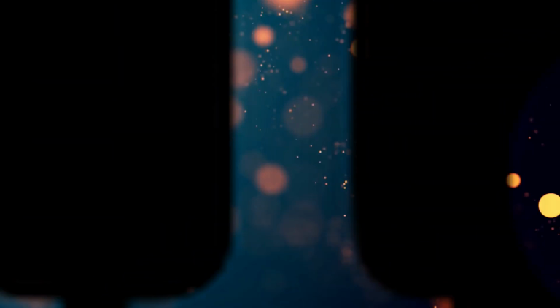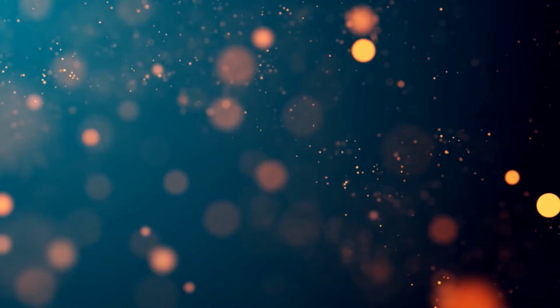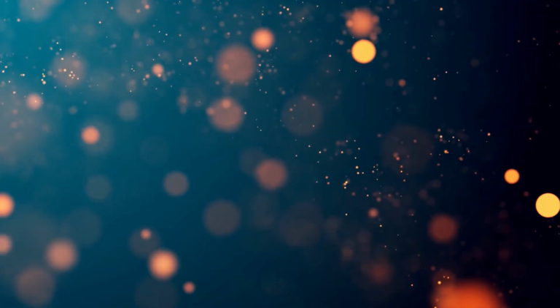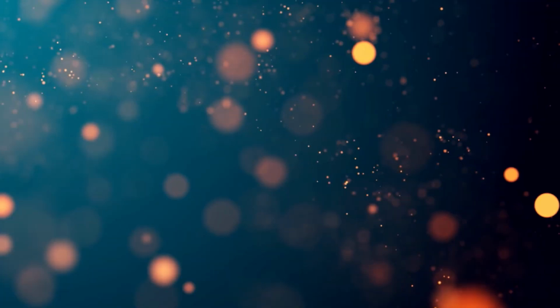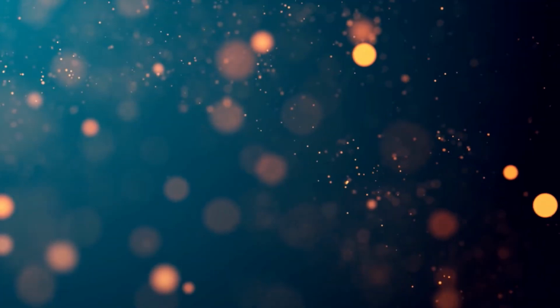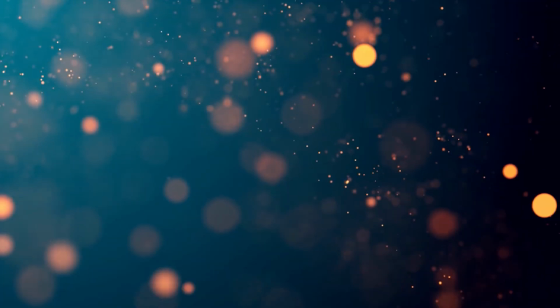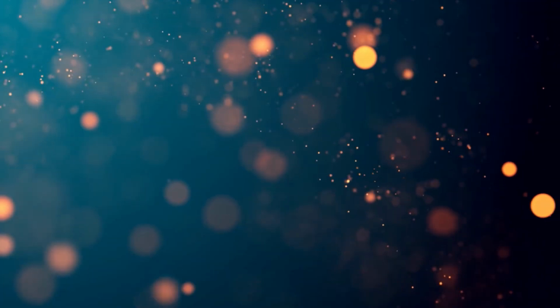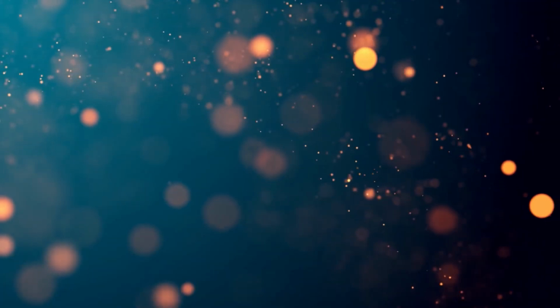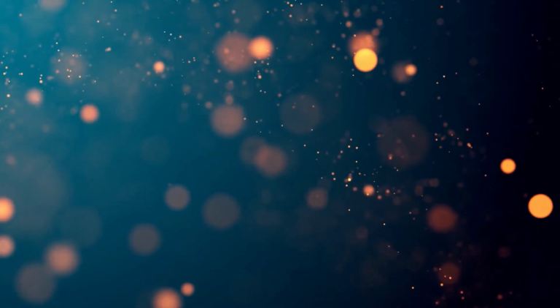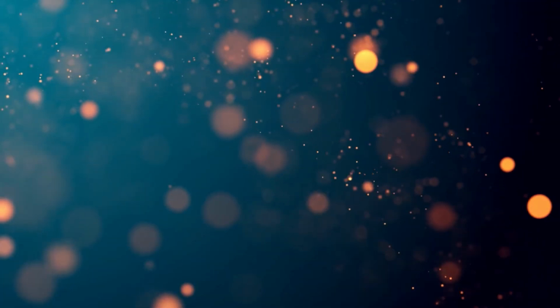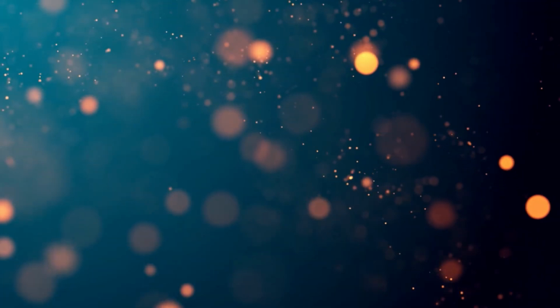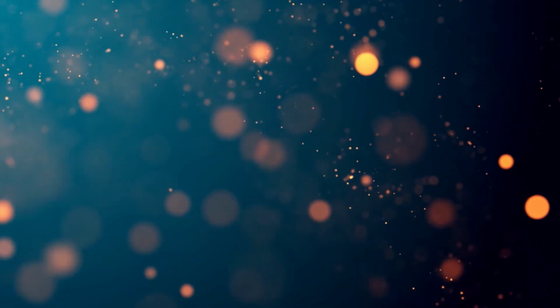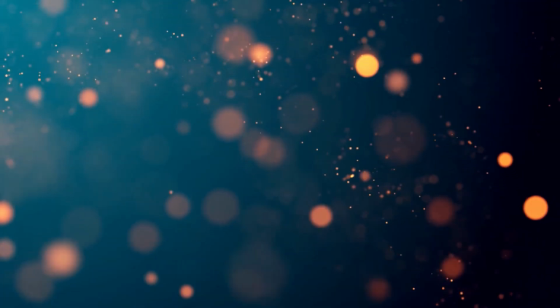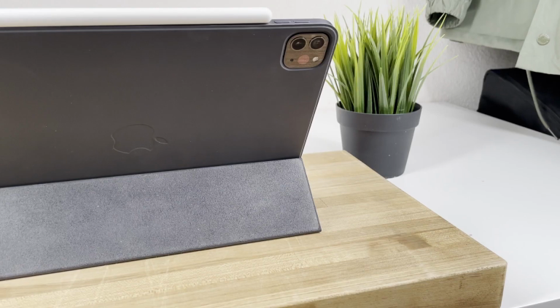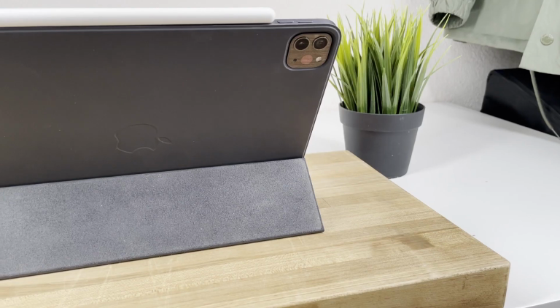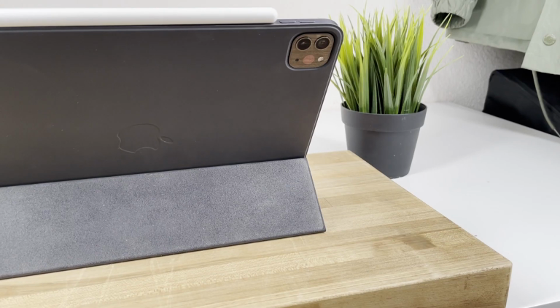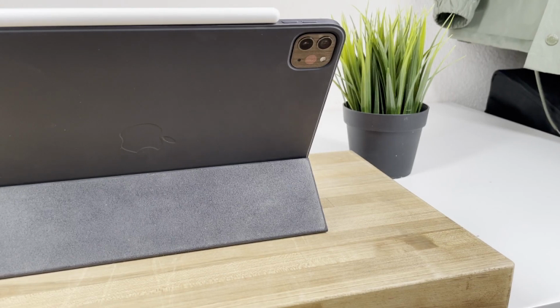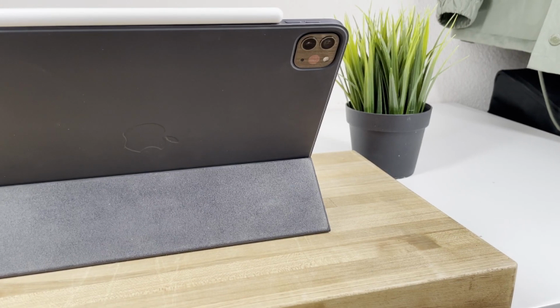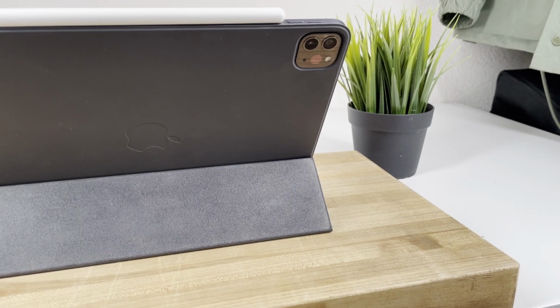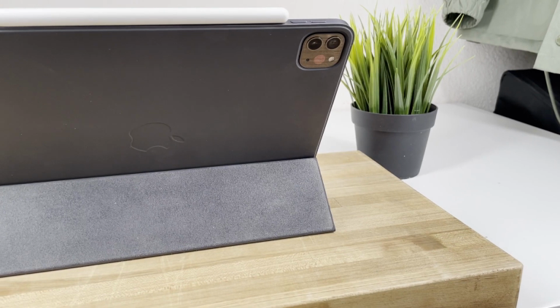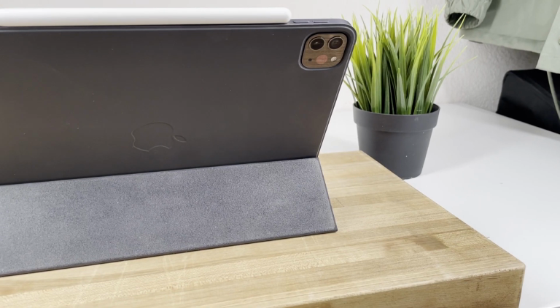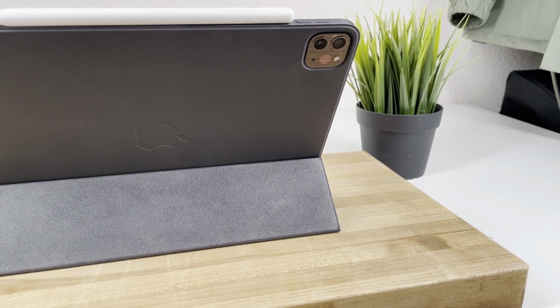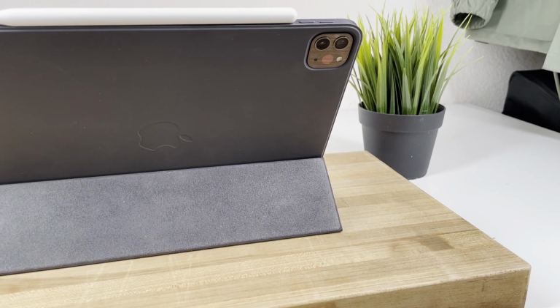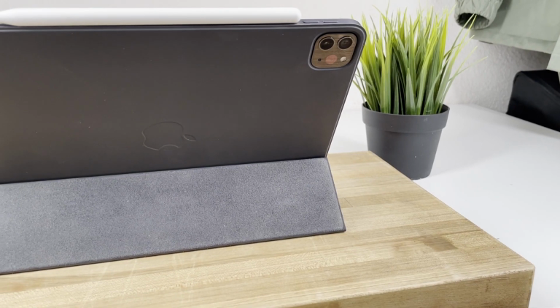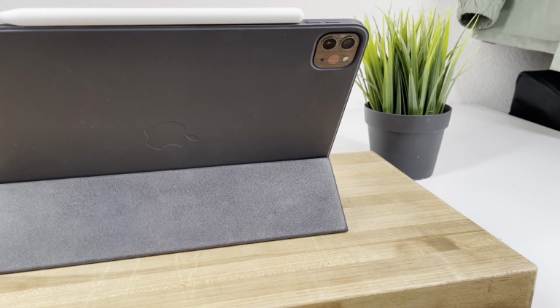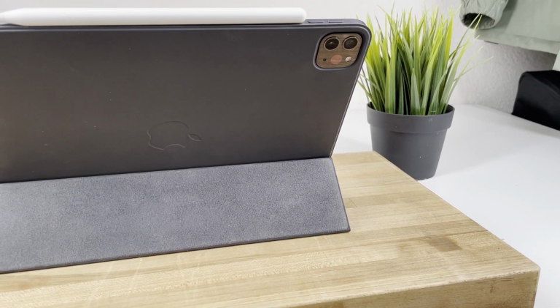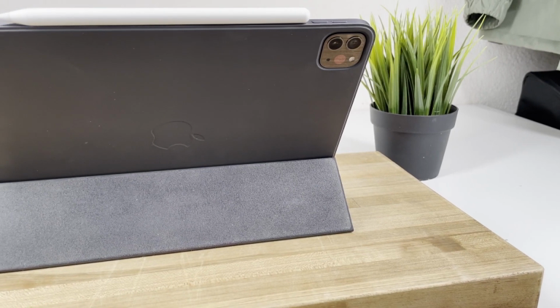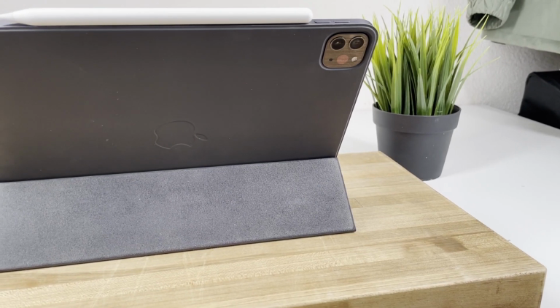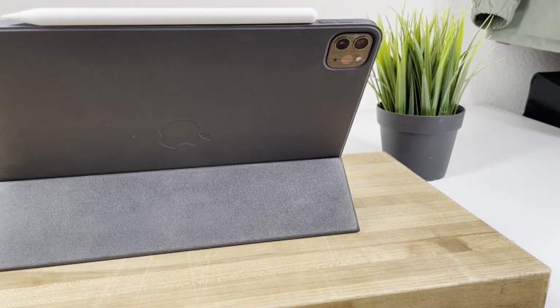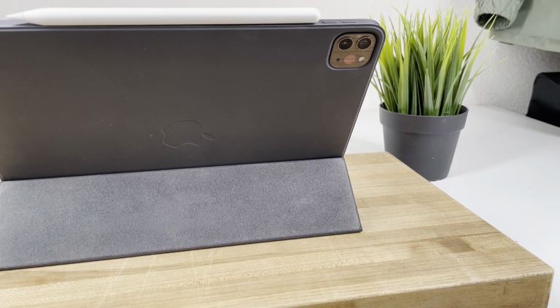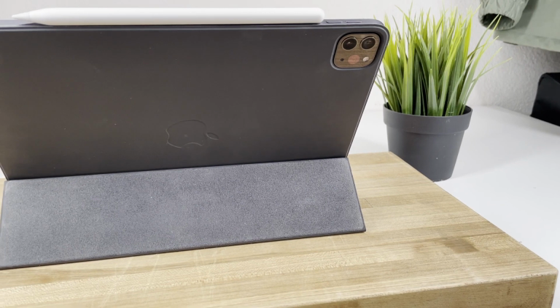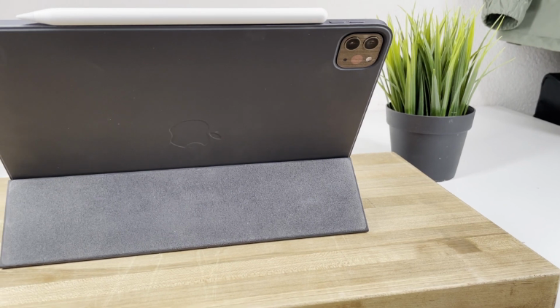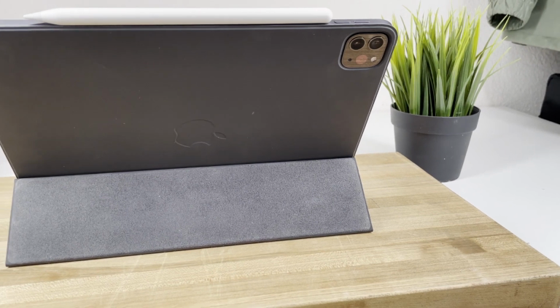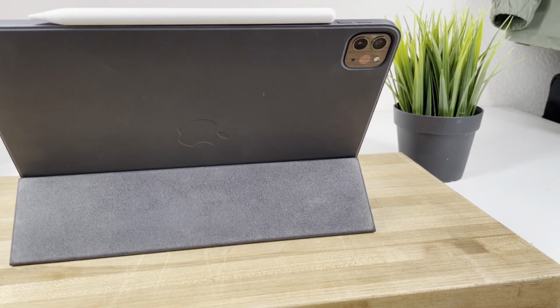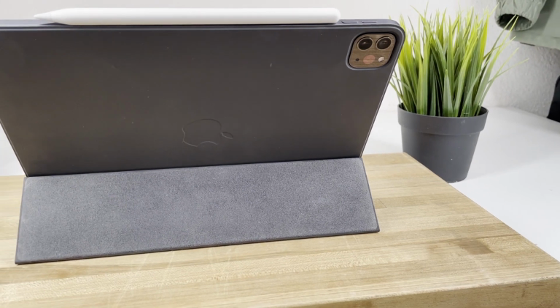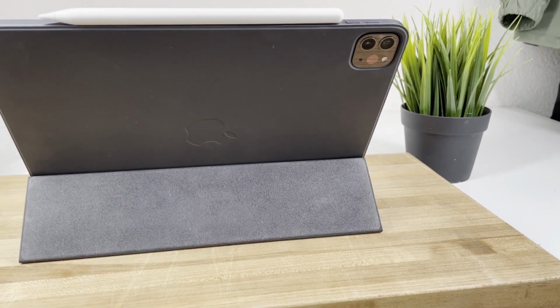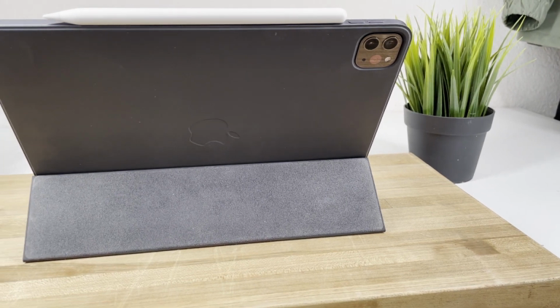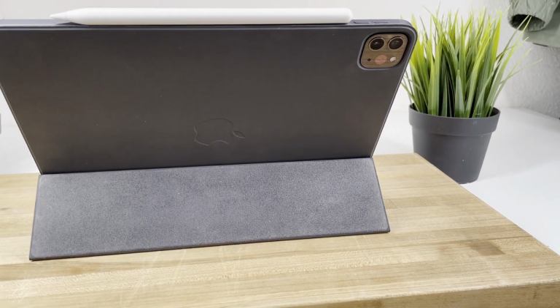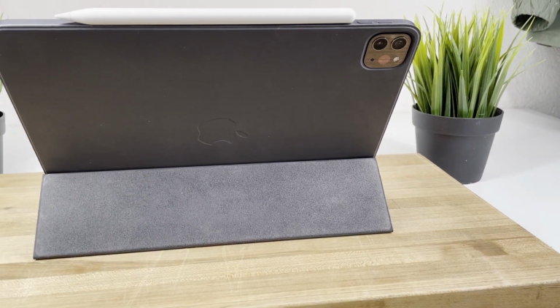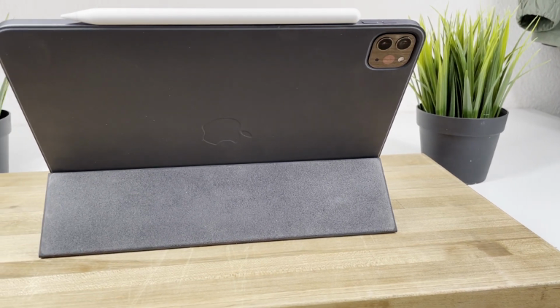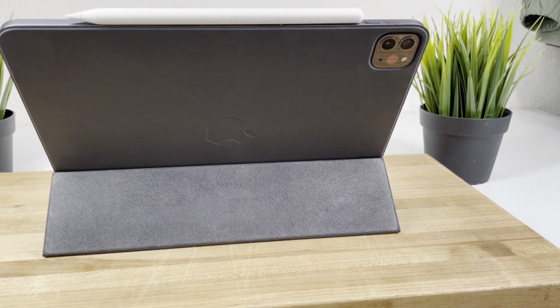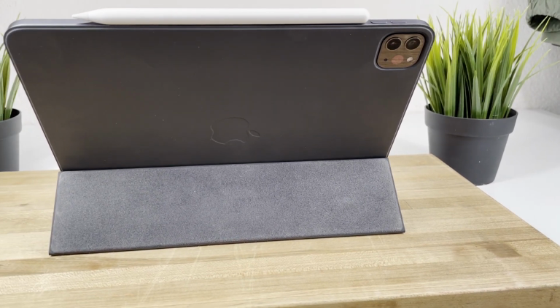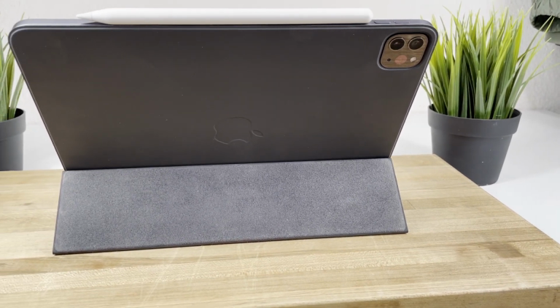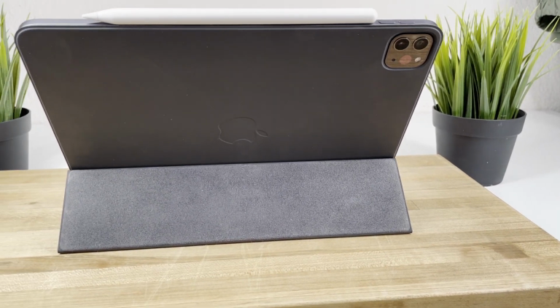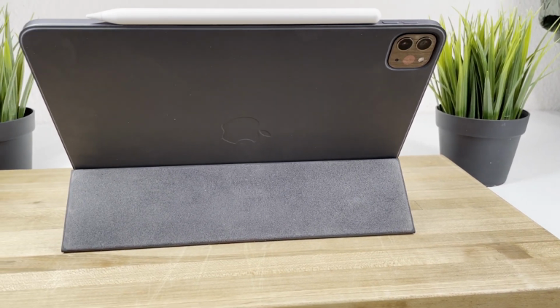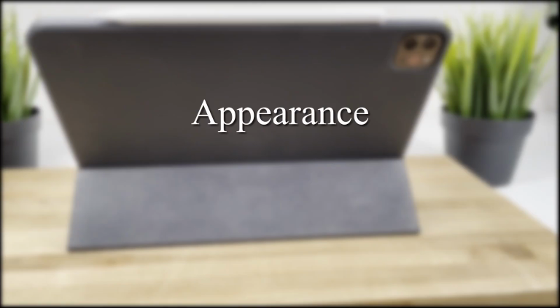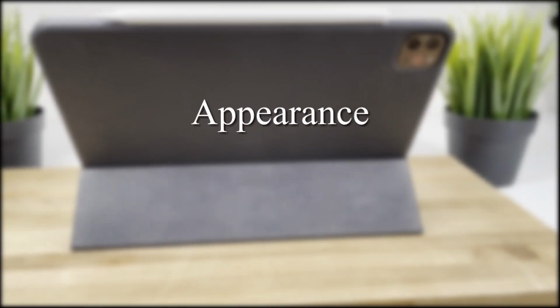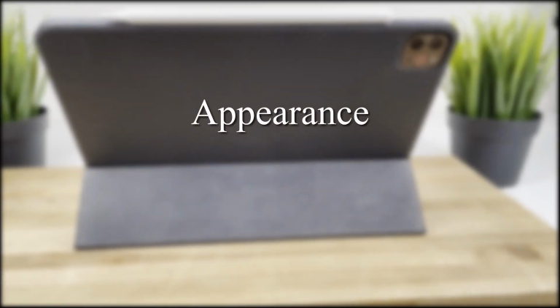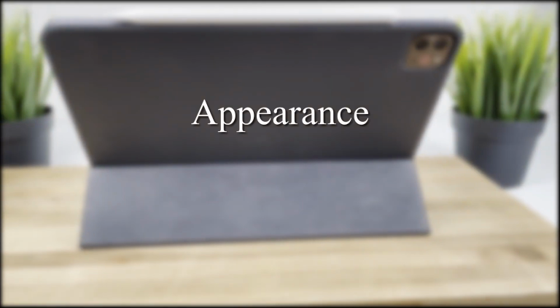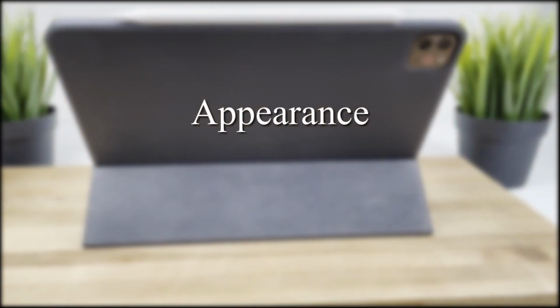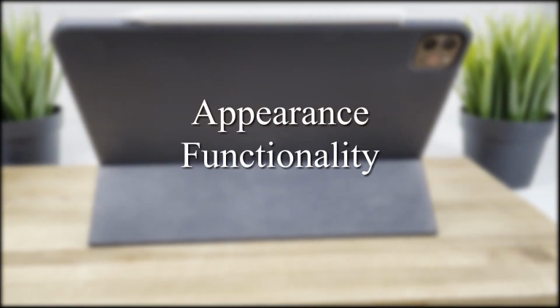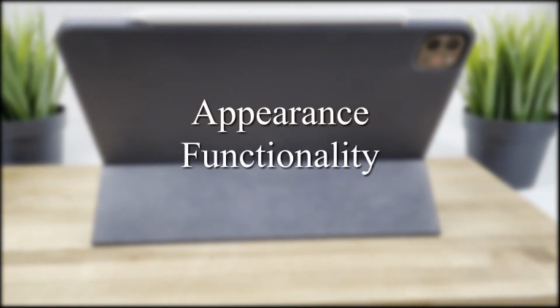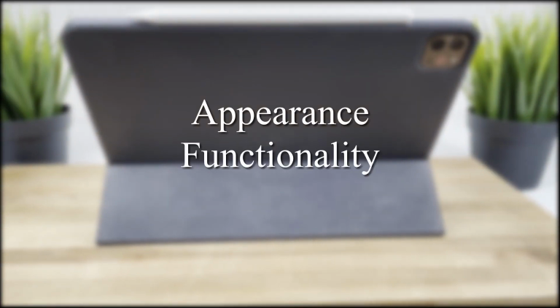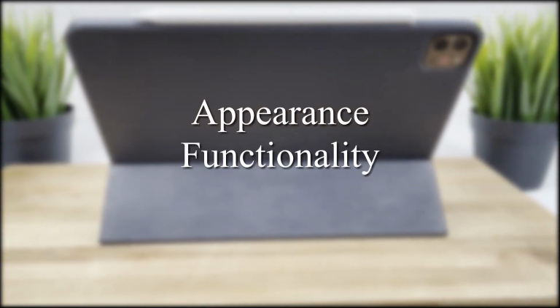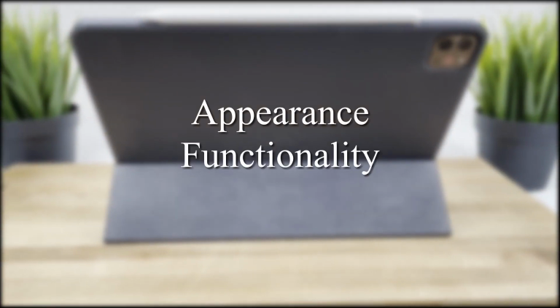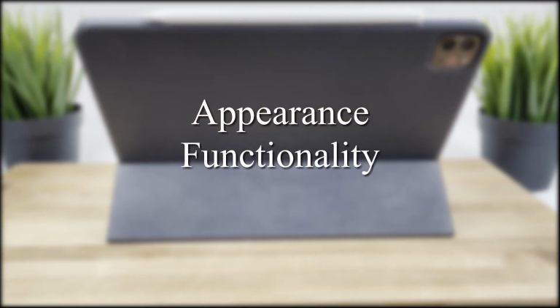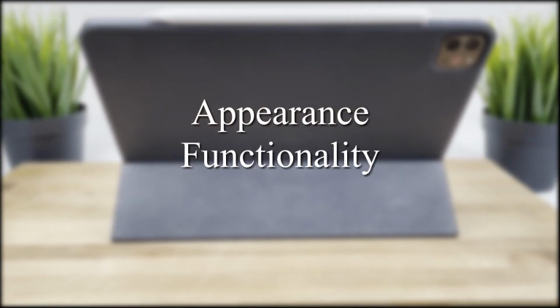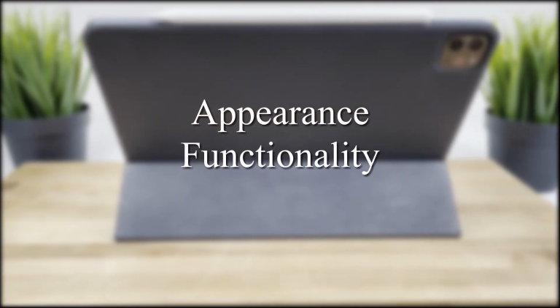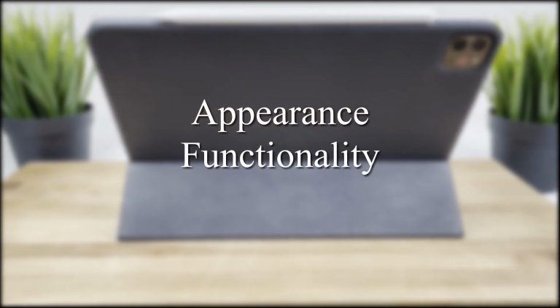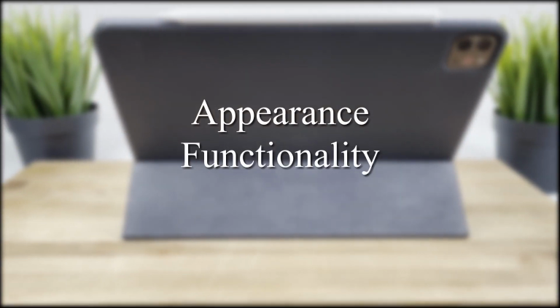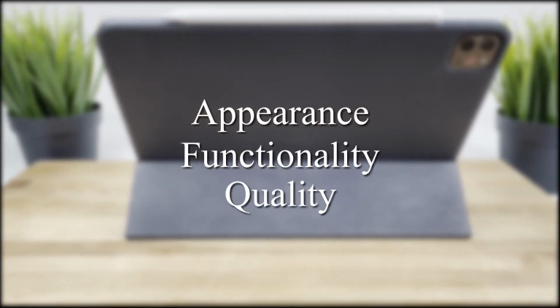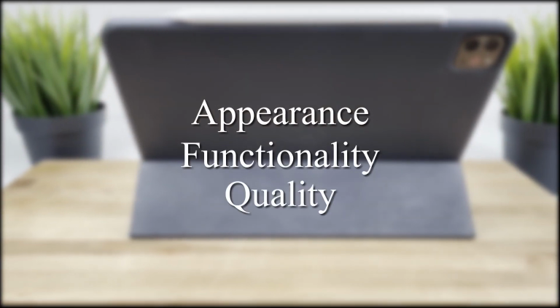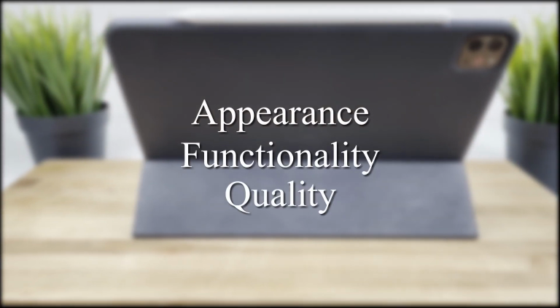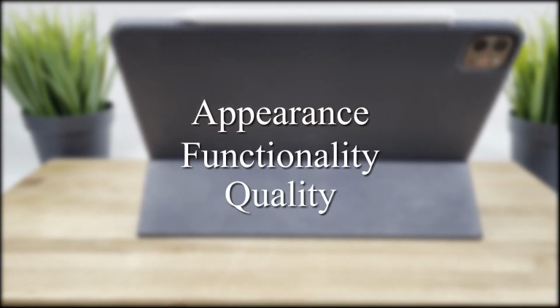To achieve a complete, thorough review of this case, I'll break it down into three main categories: appearance, functionality, and quality.